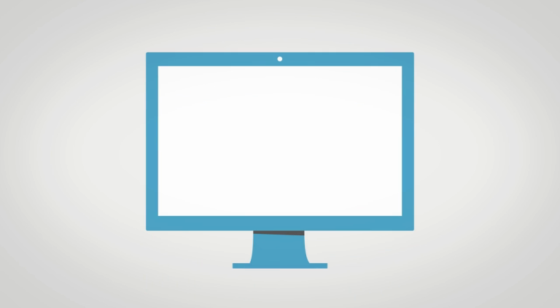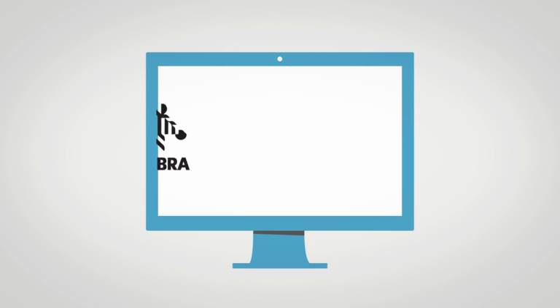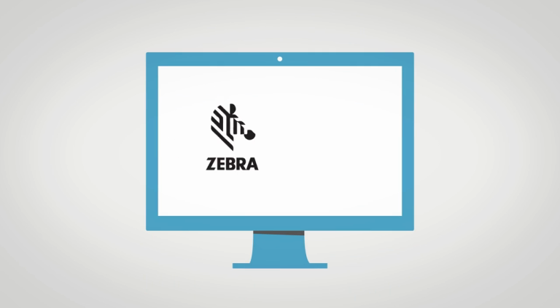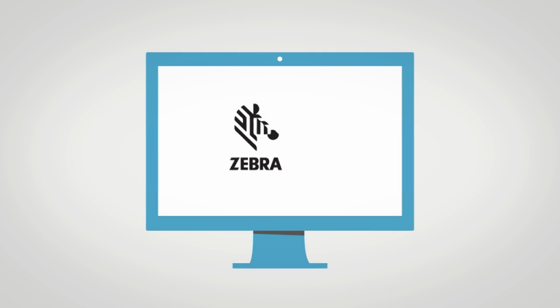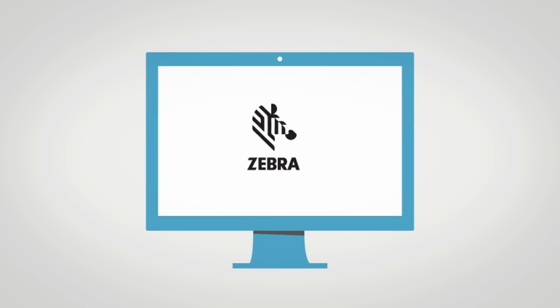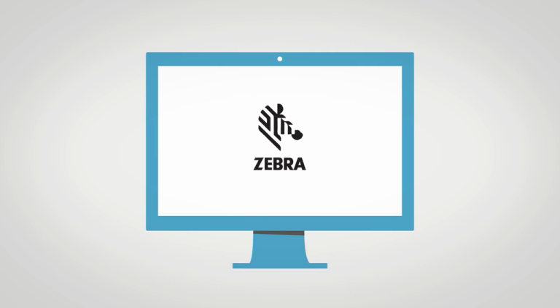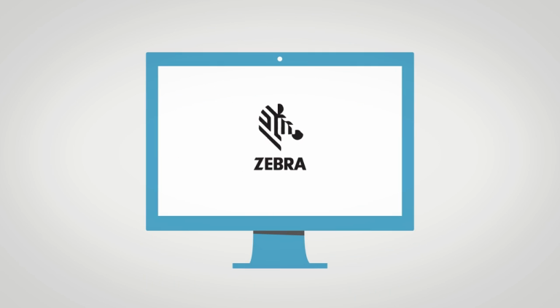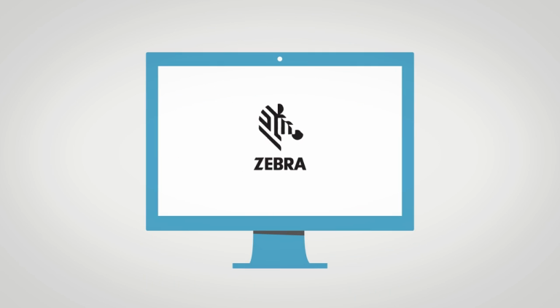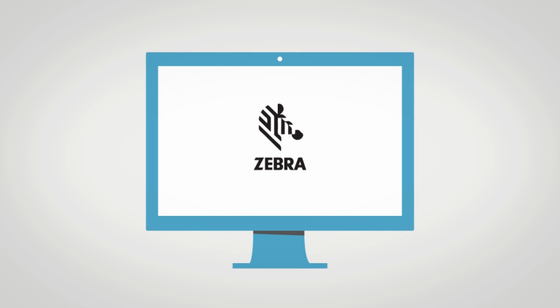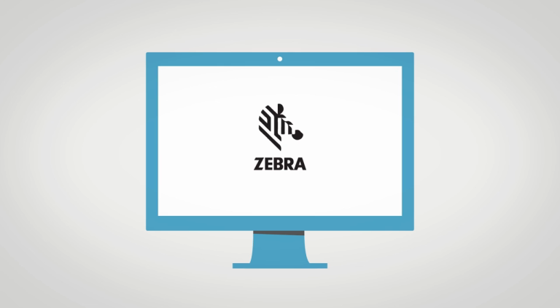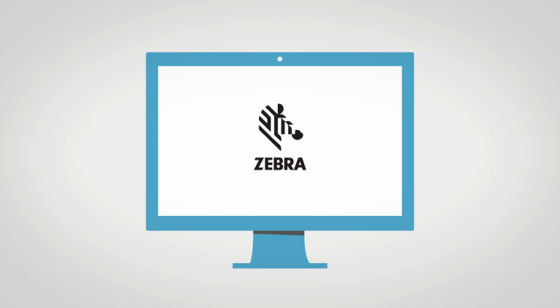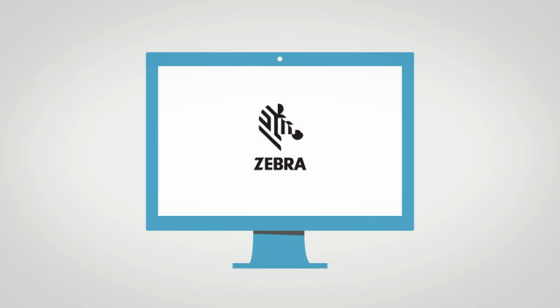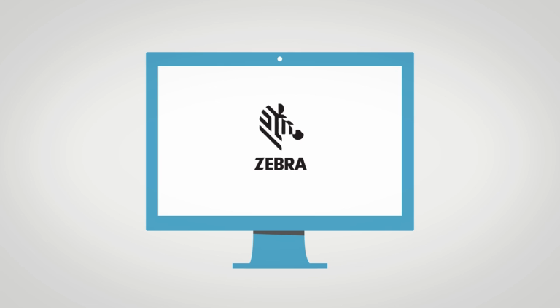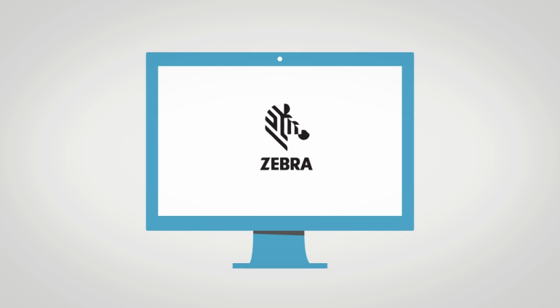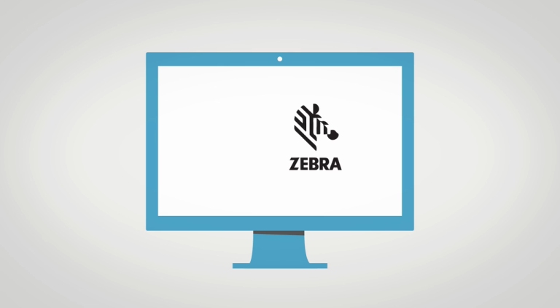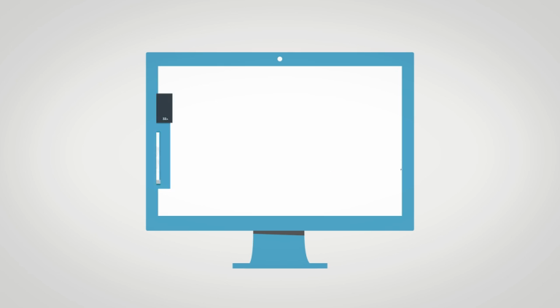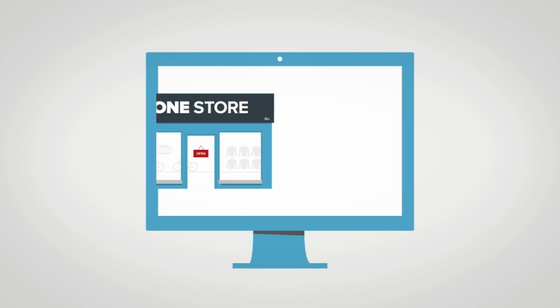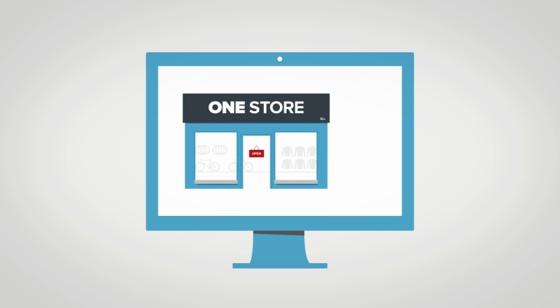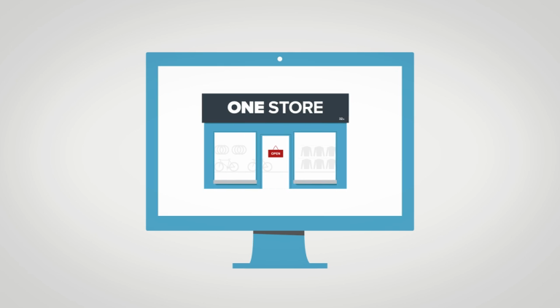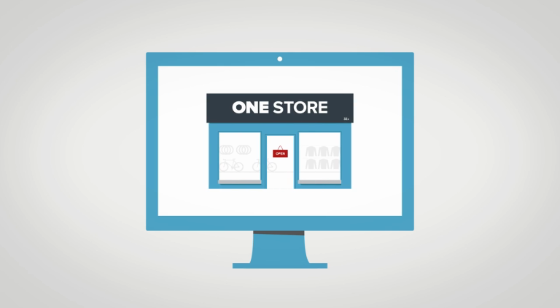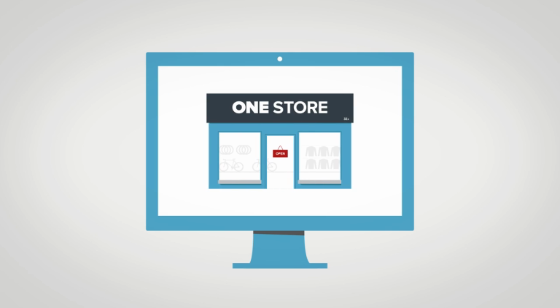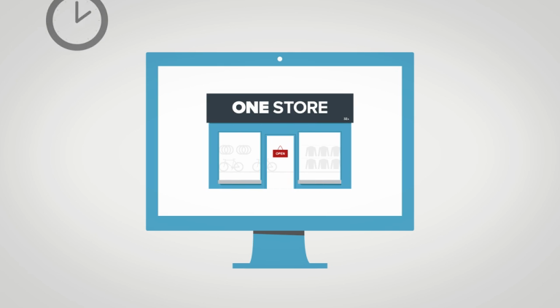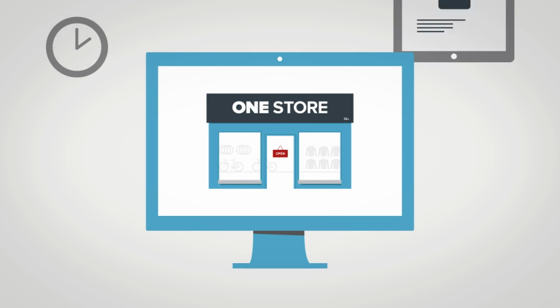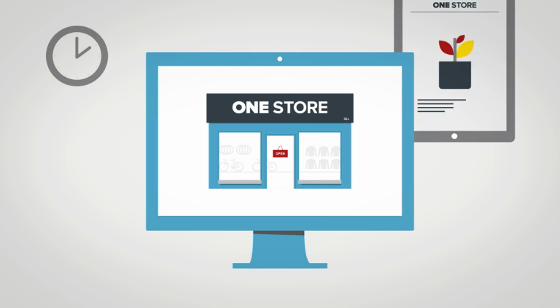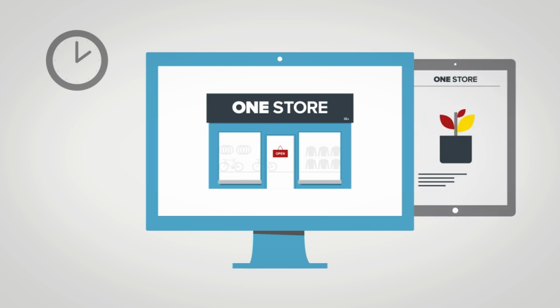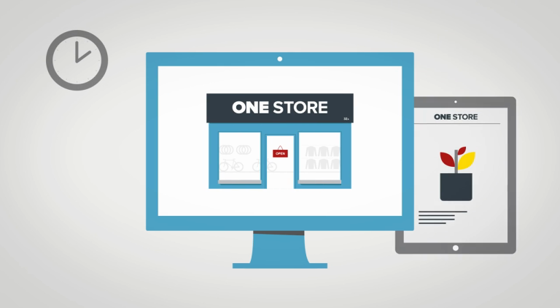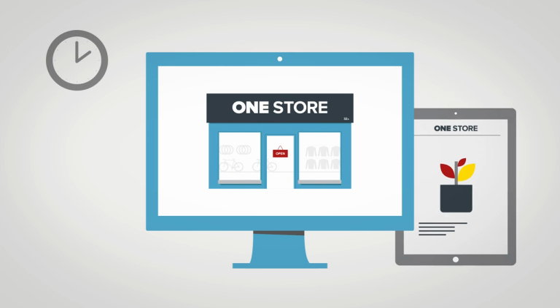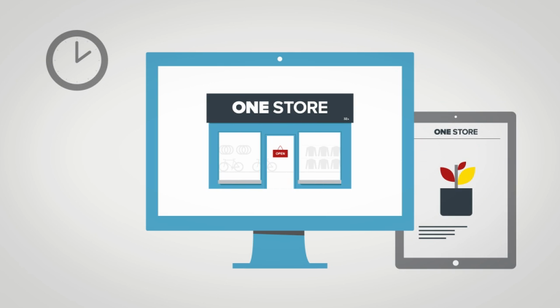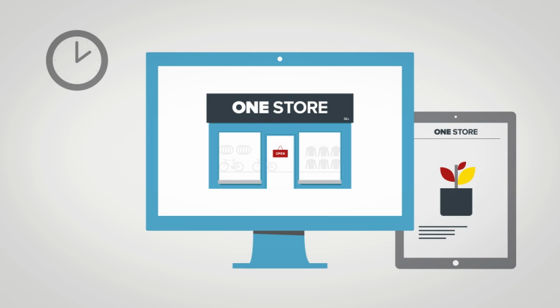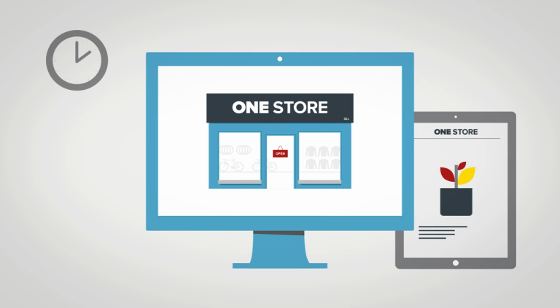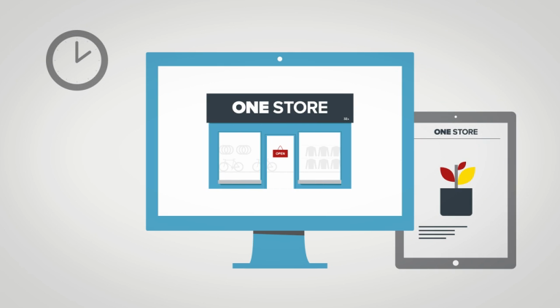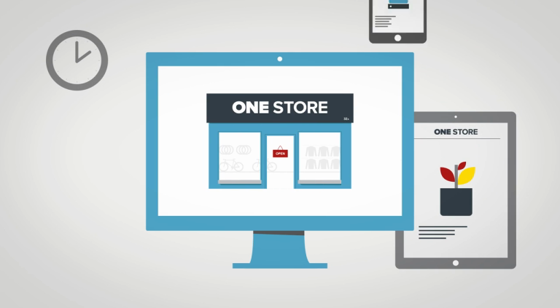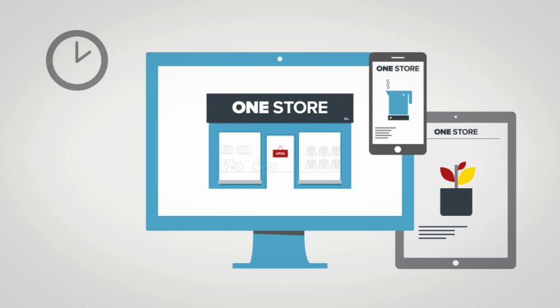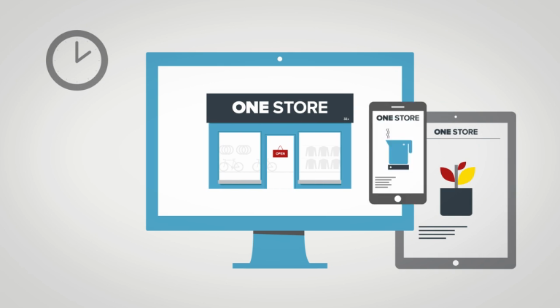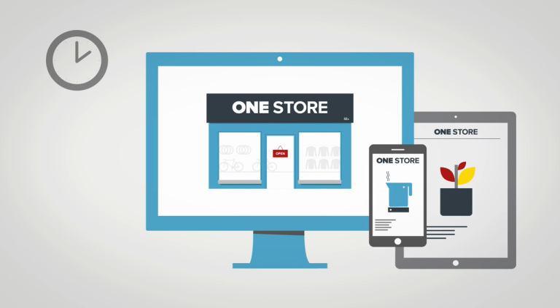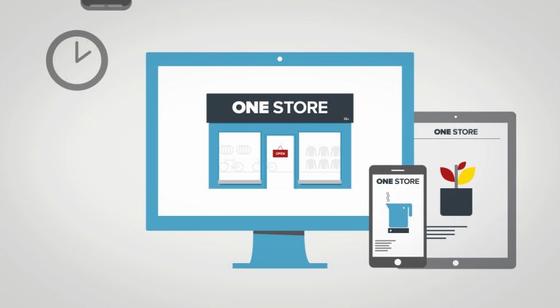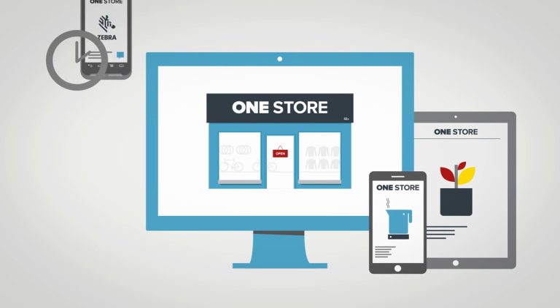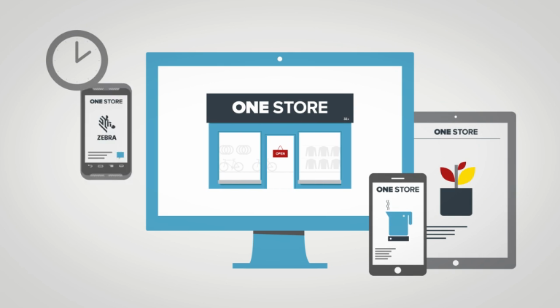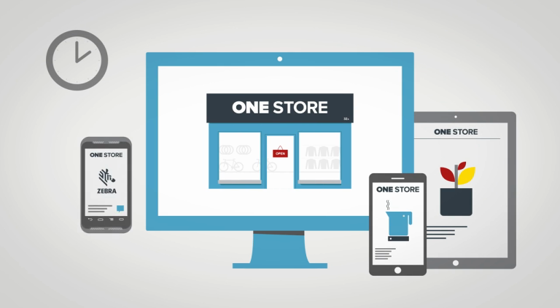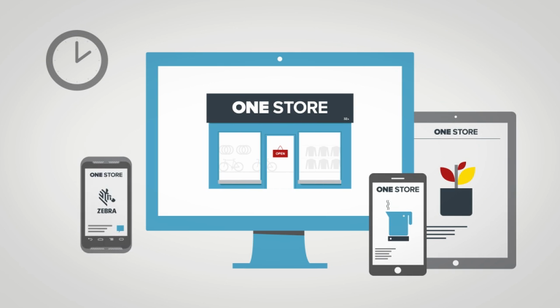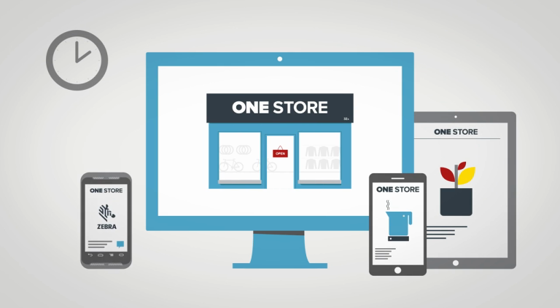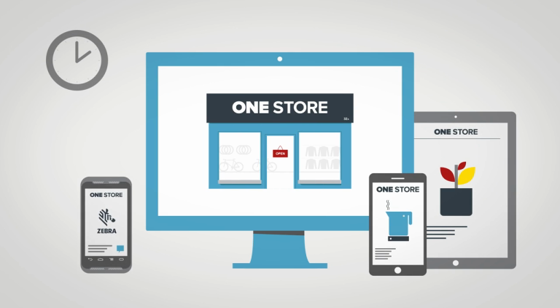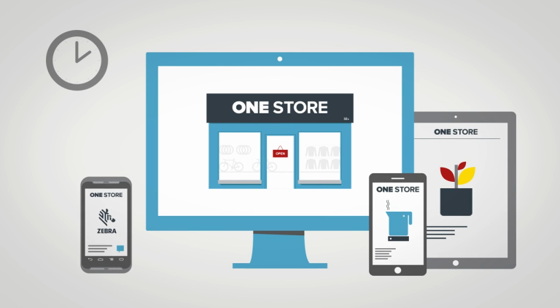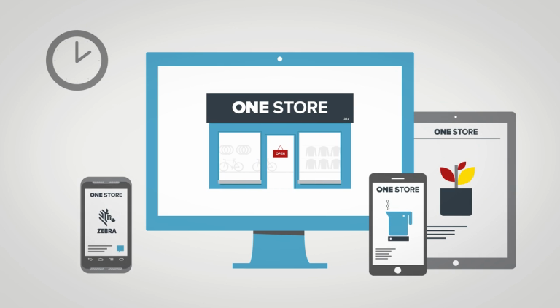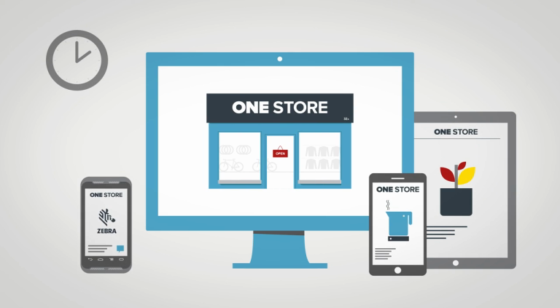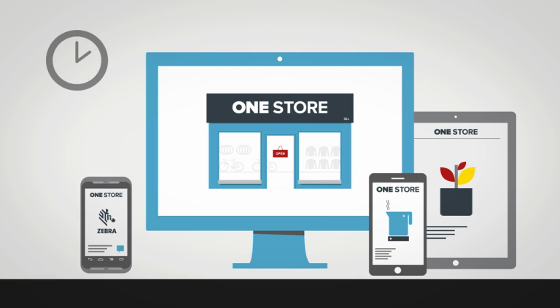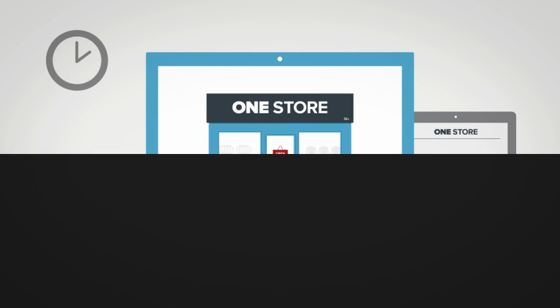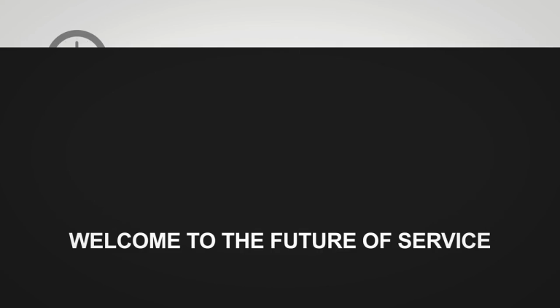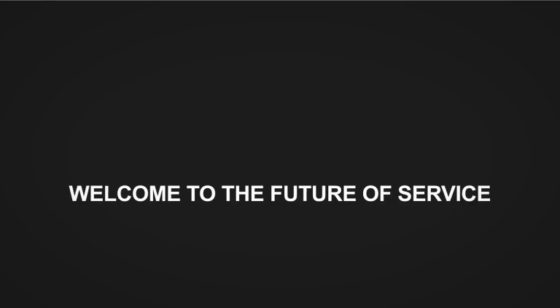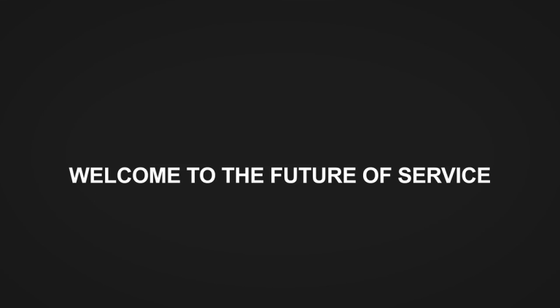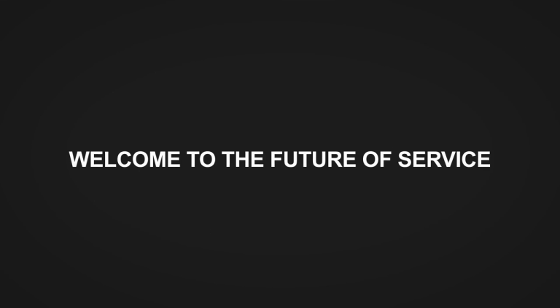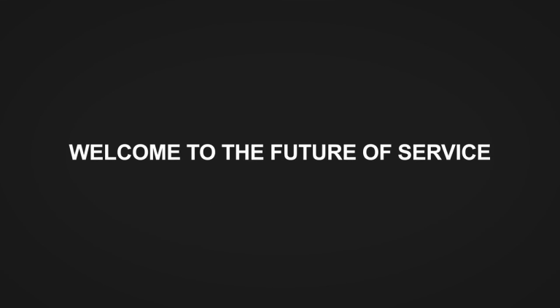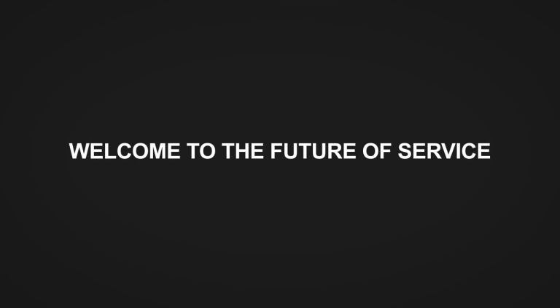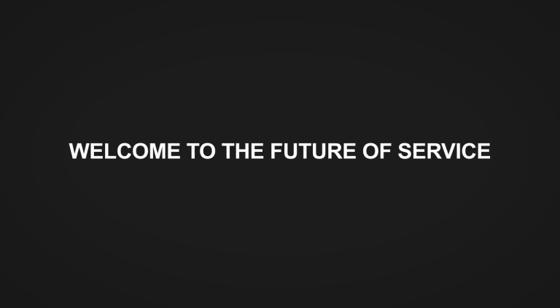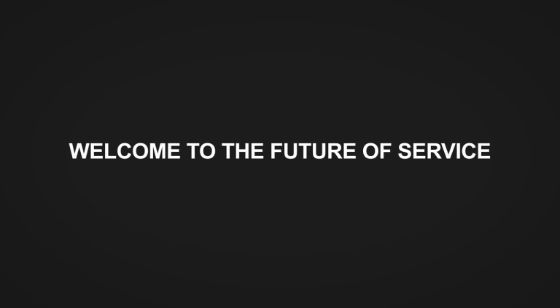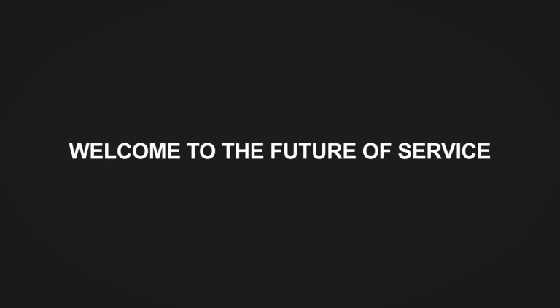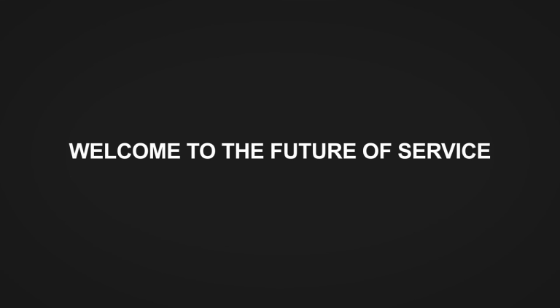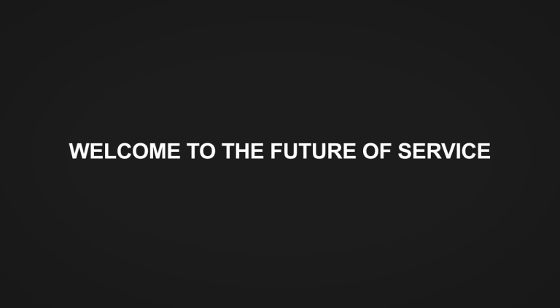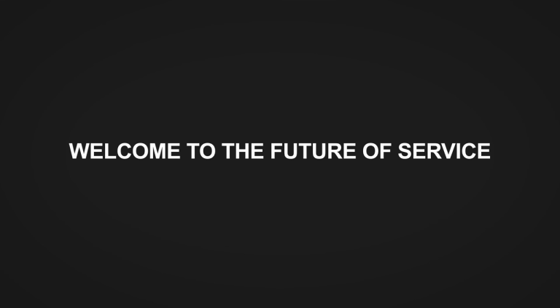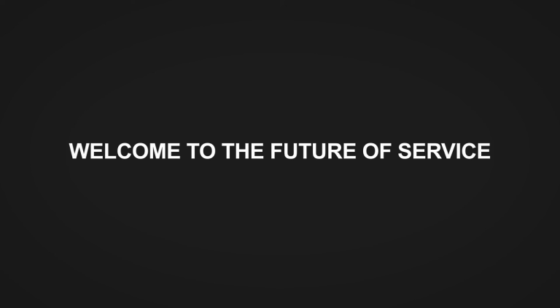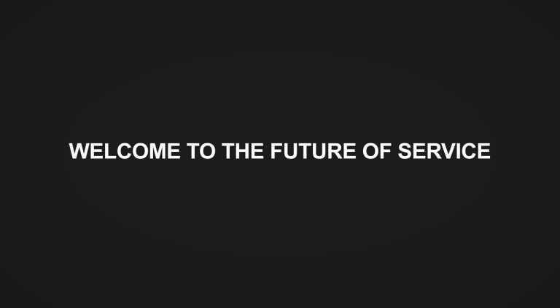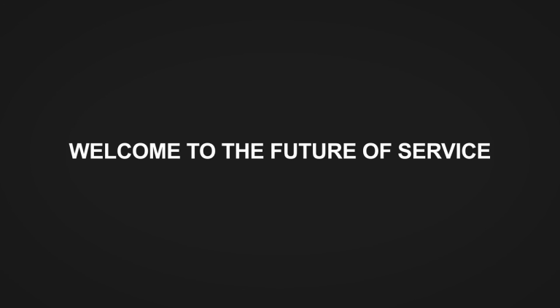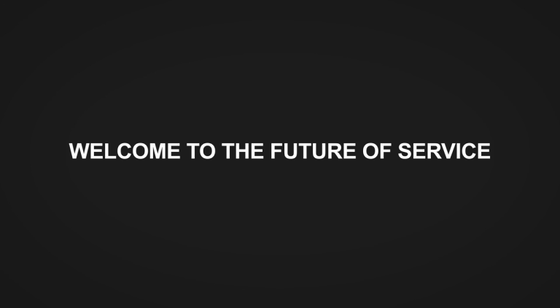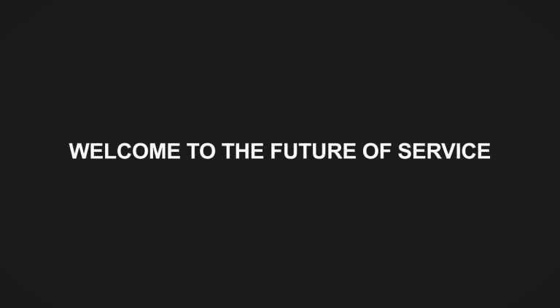Zebra's vision of a one store future is here, now, today. Welcome to the future of service.